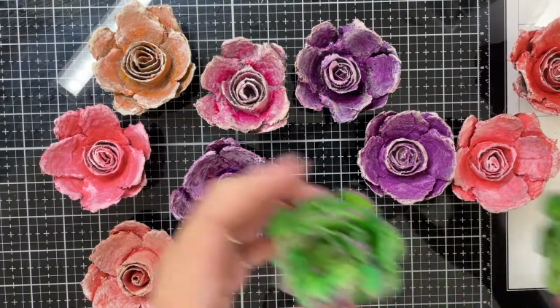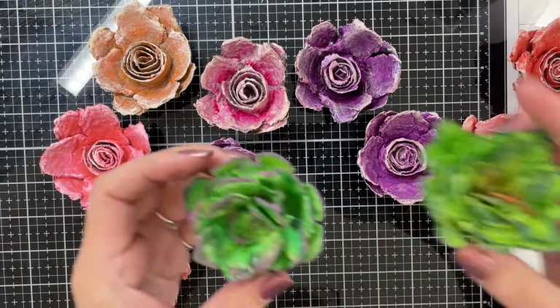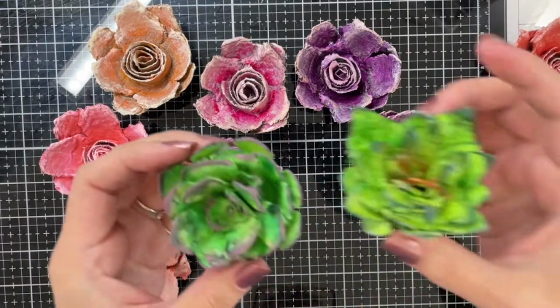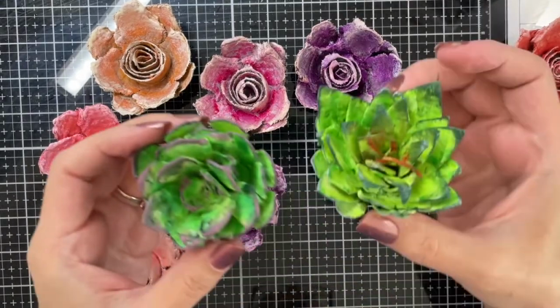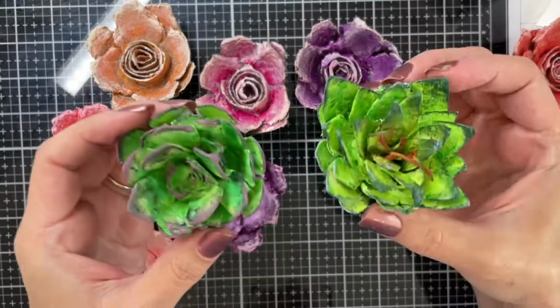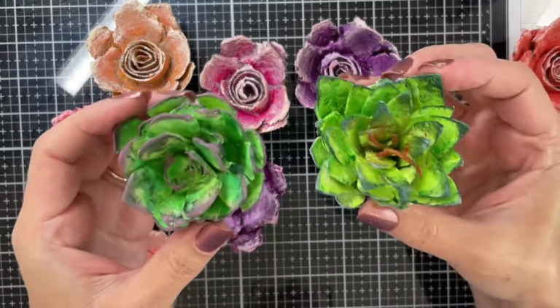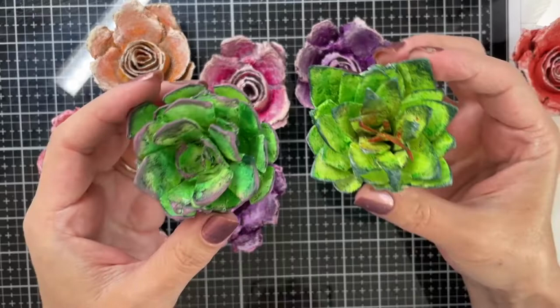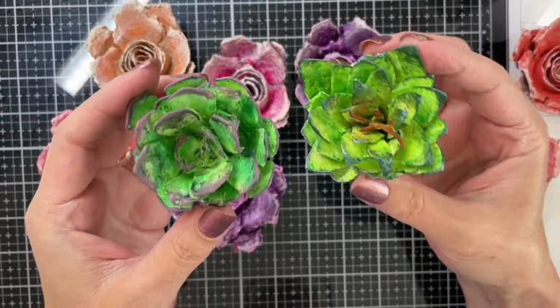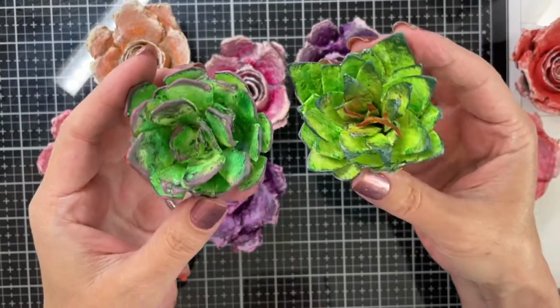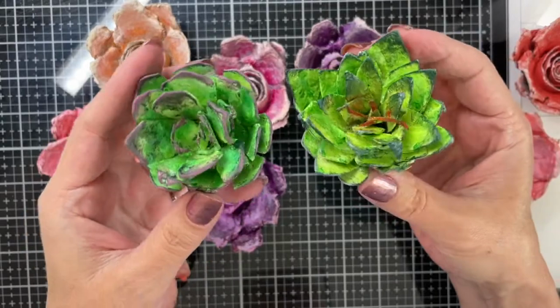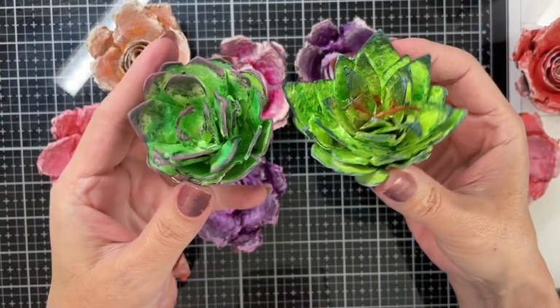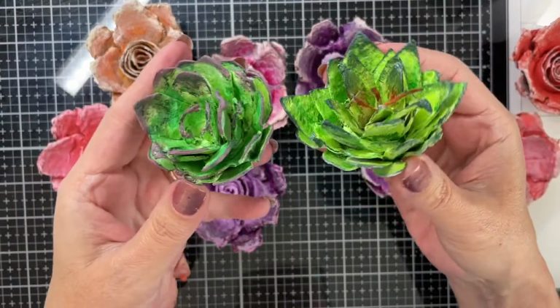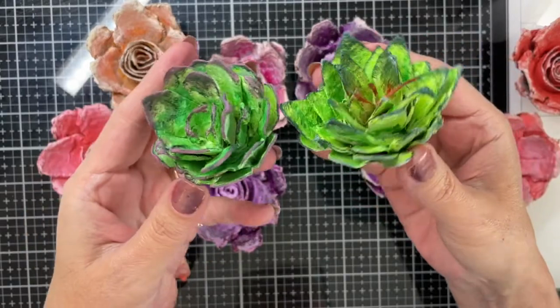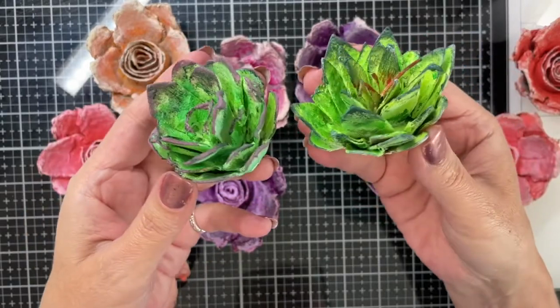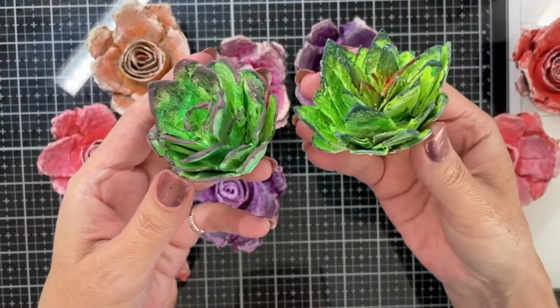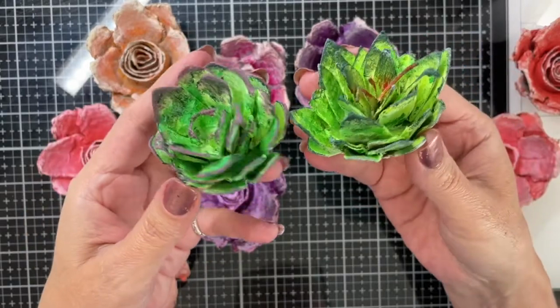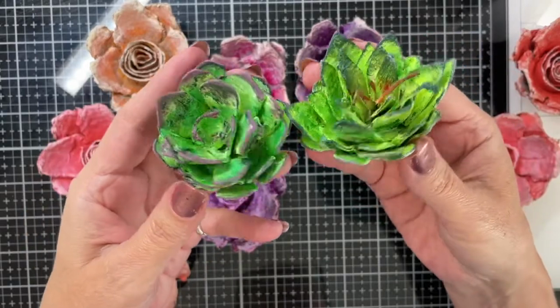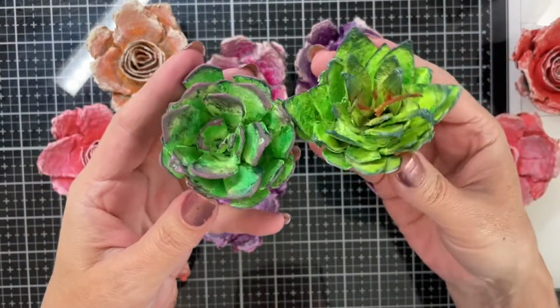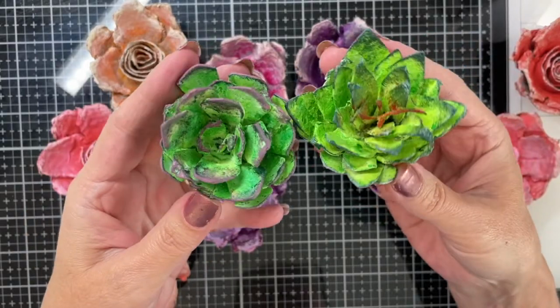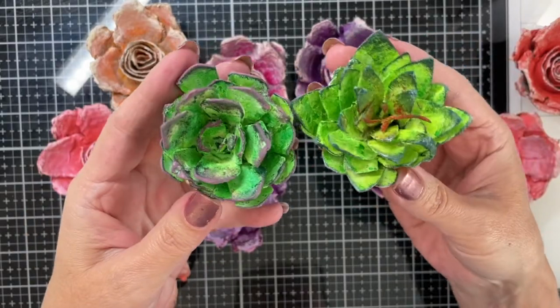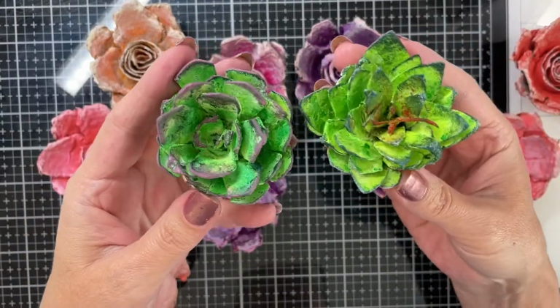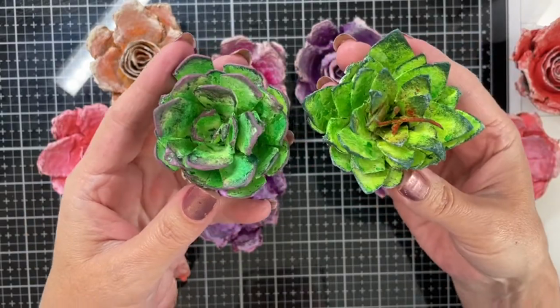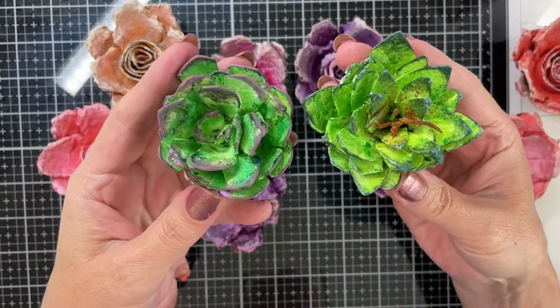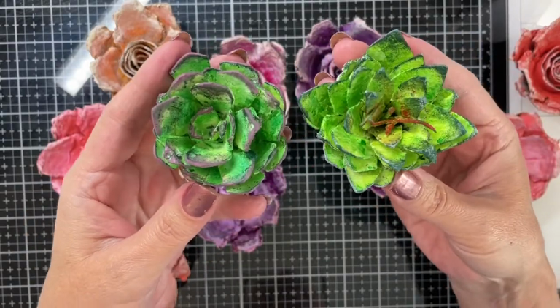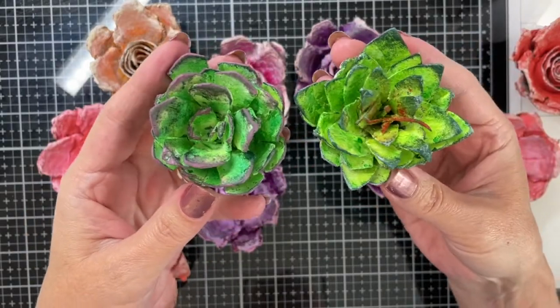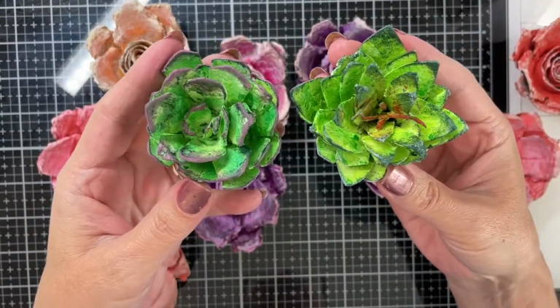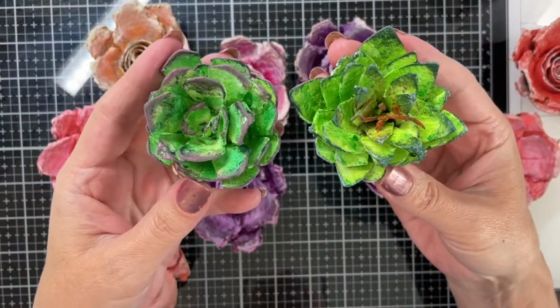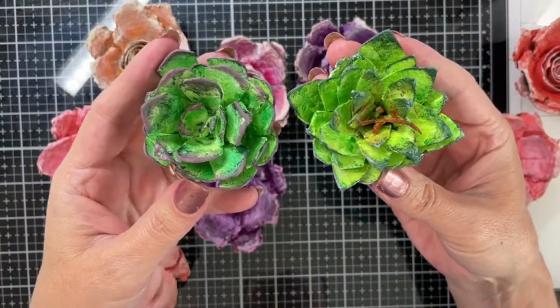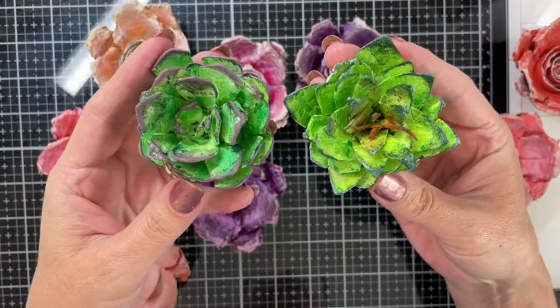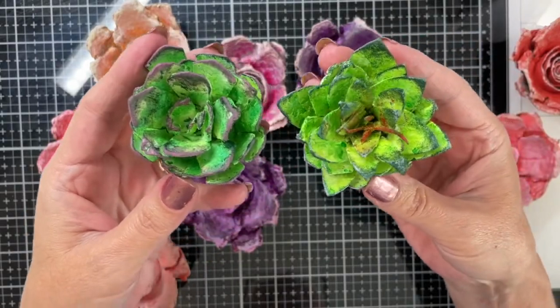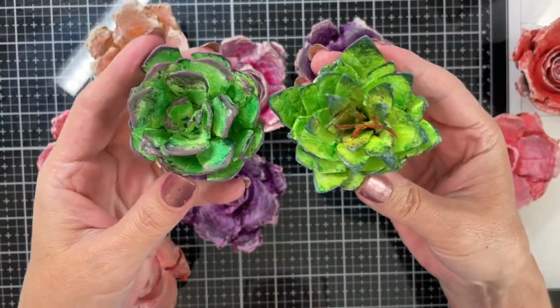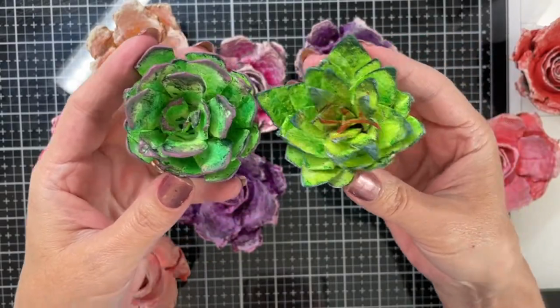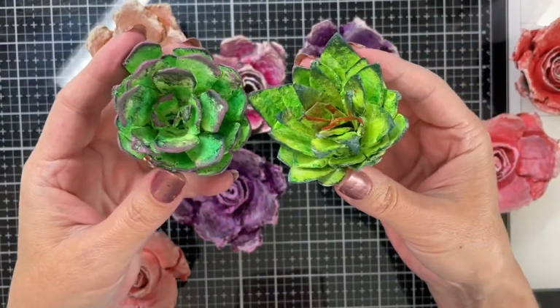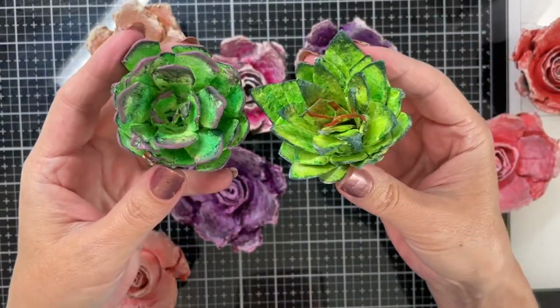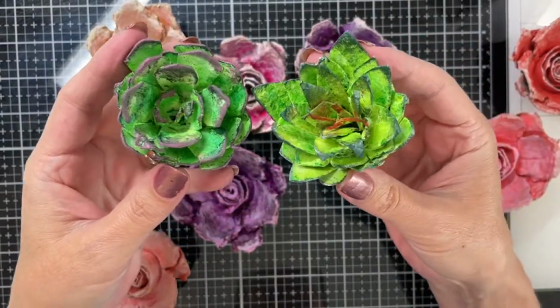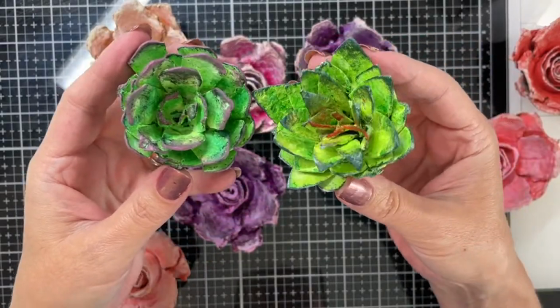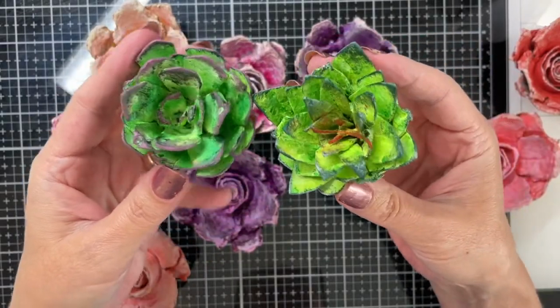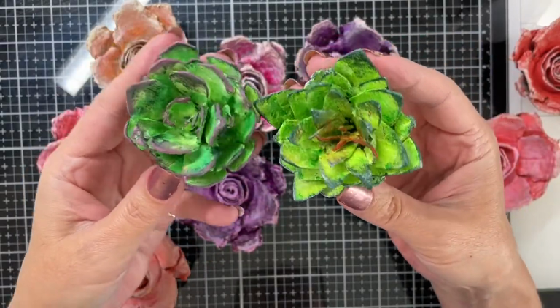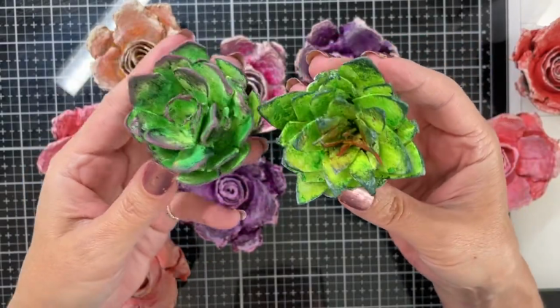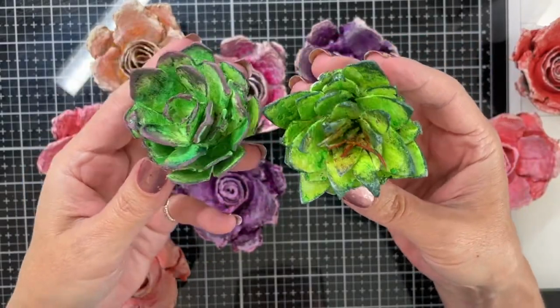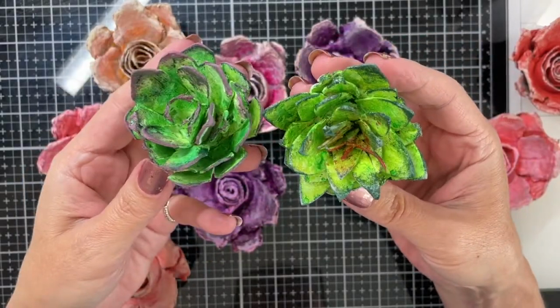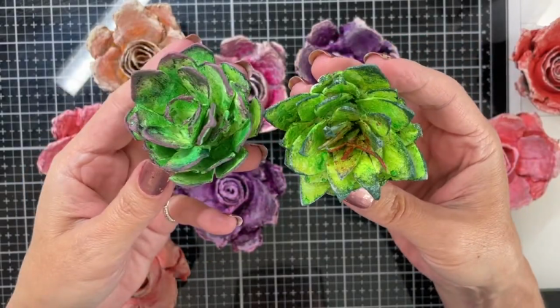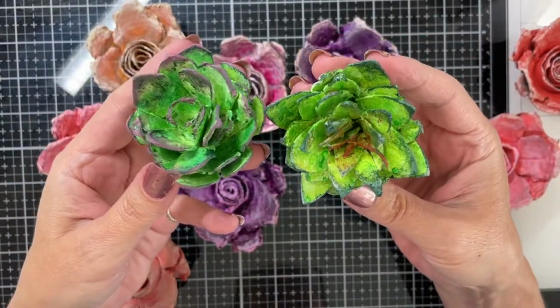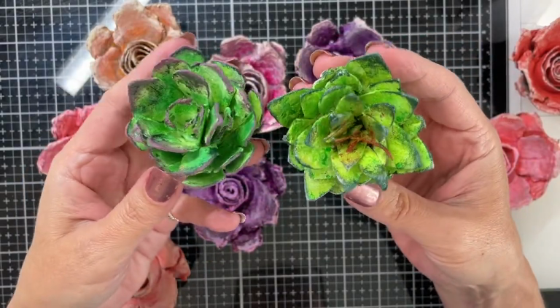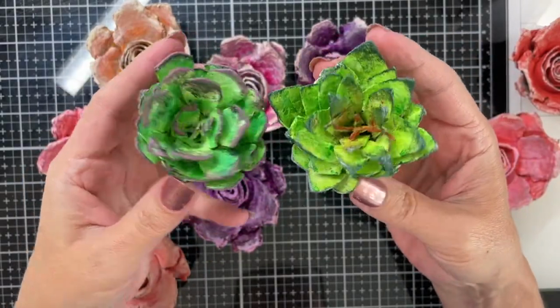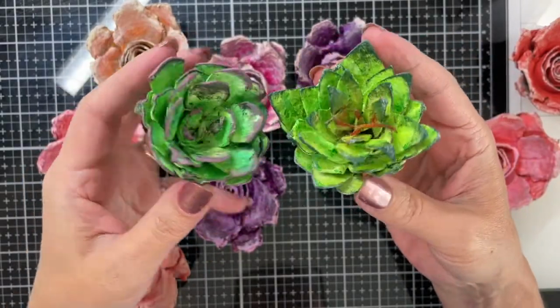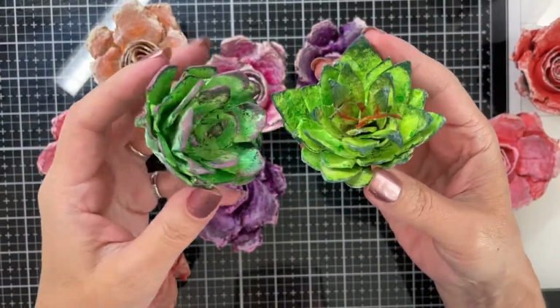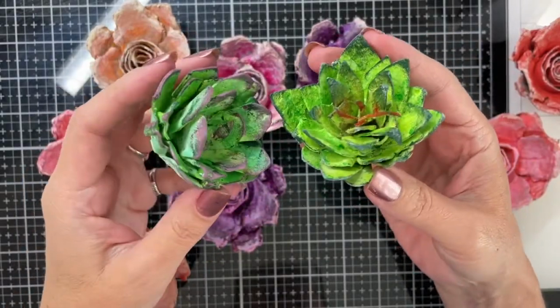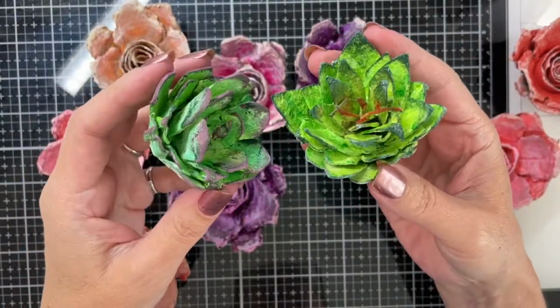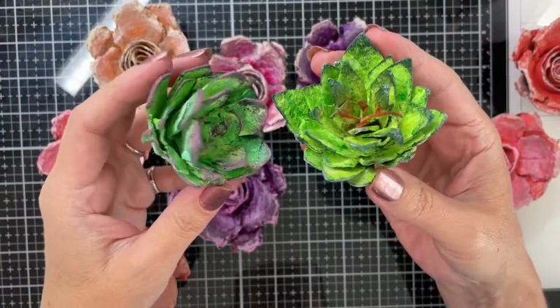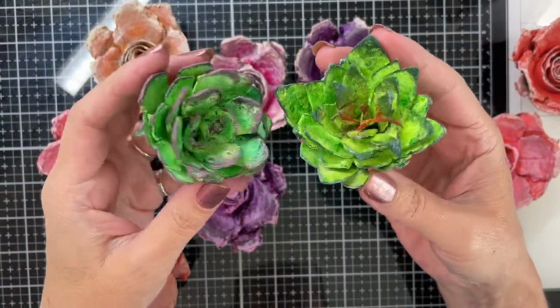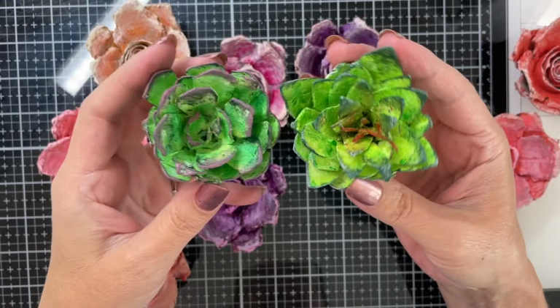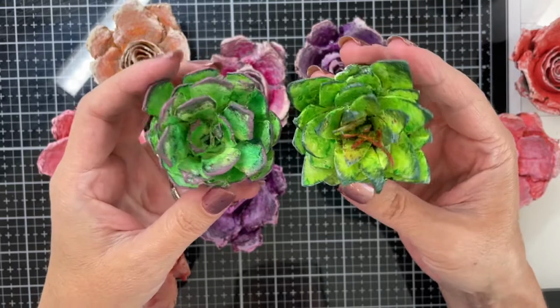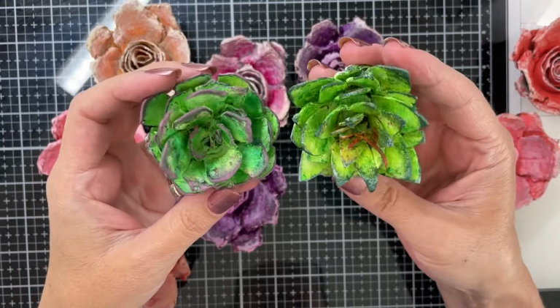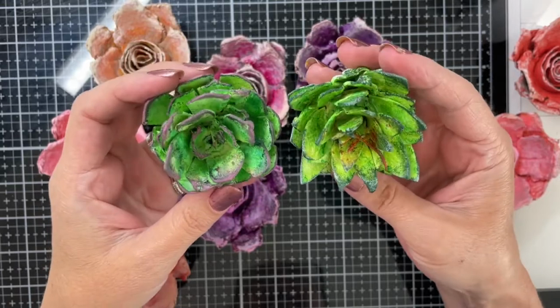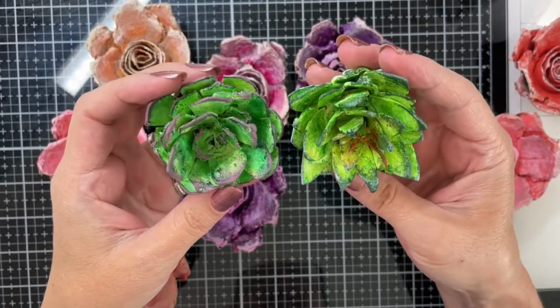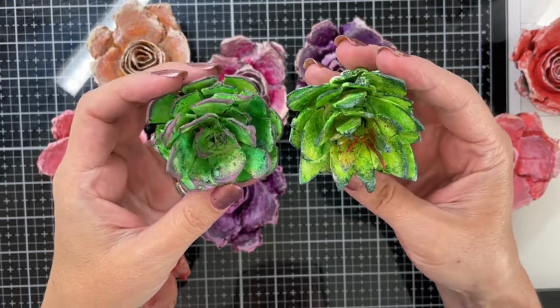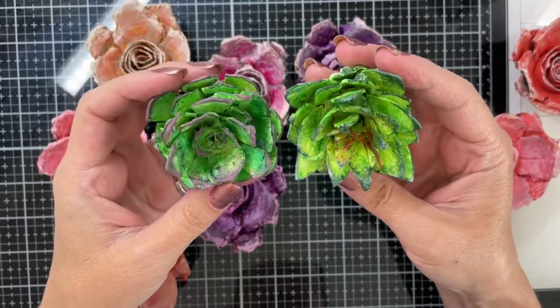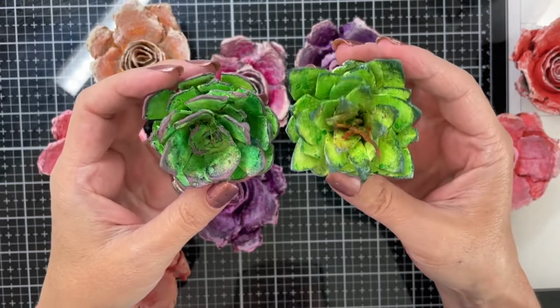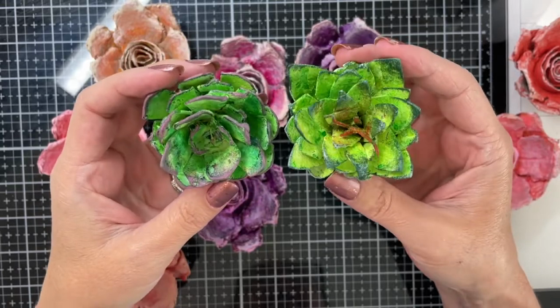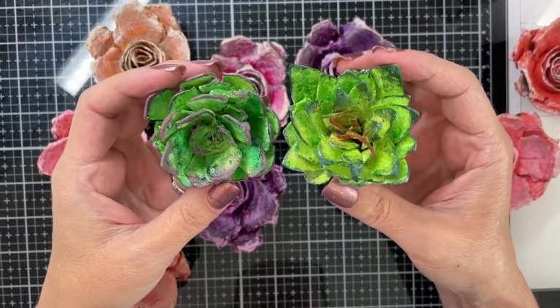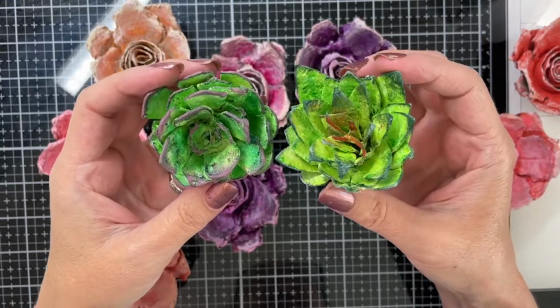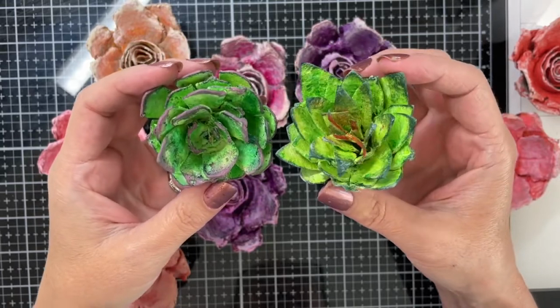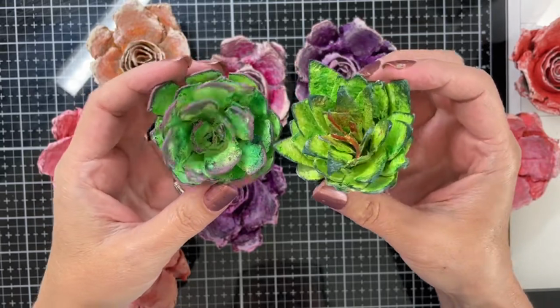I will definitely make some more succulents. These I think came out very cute.